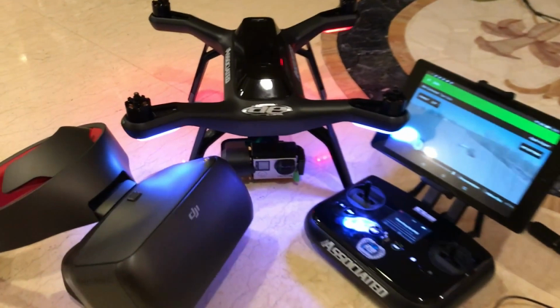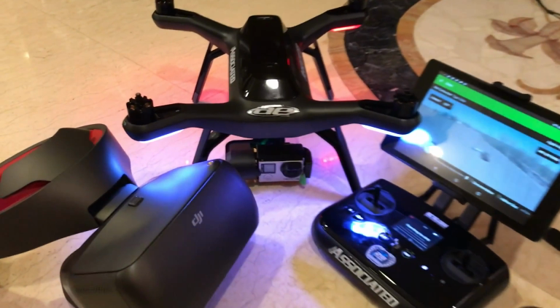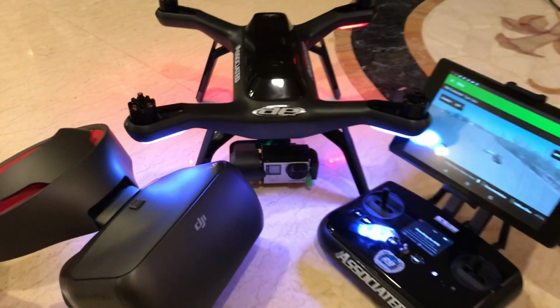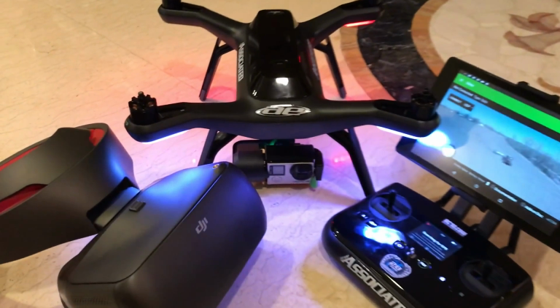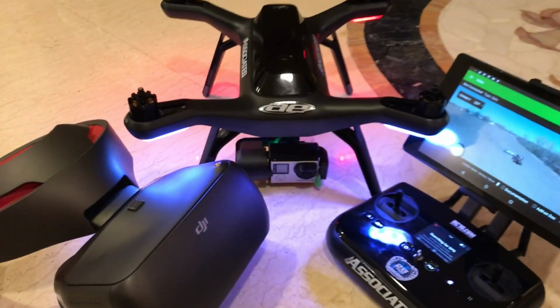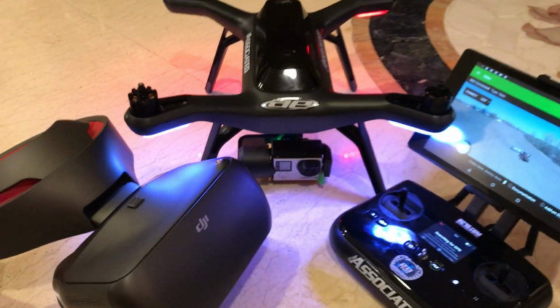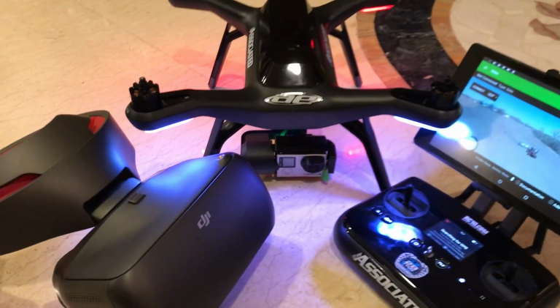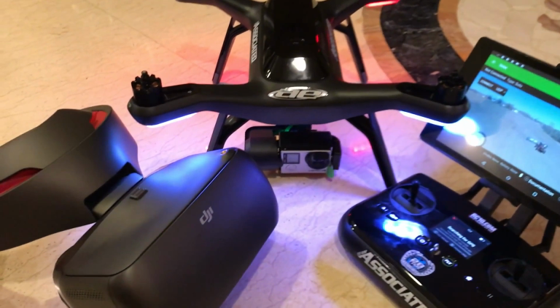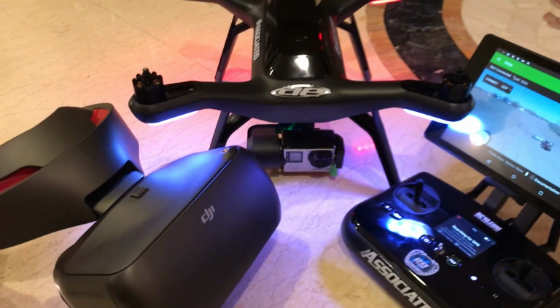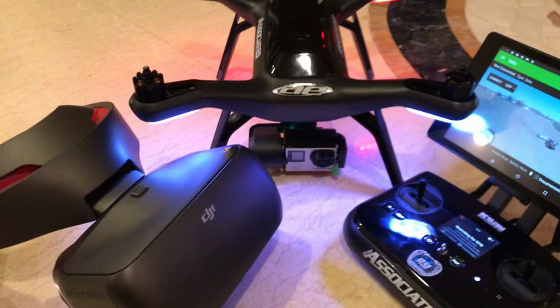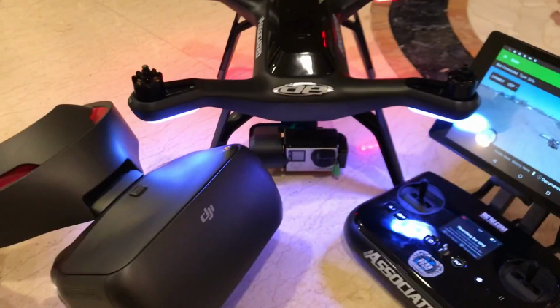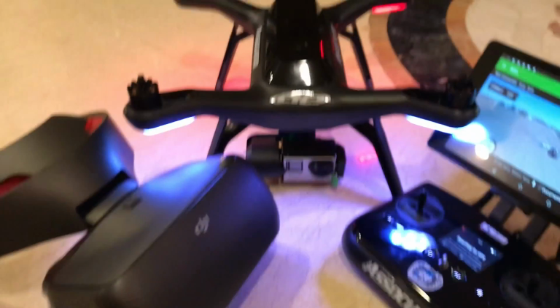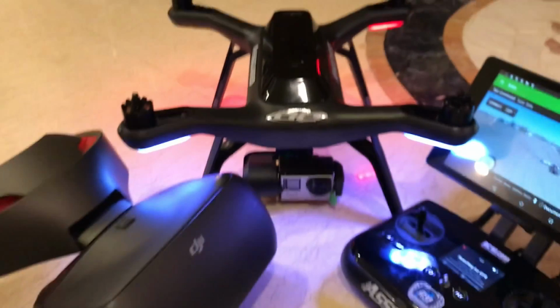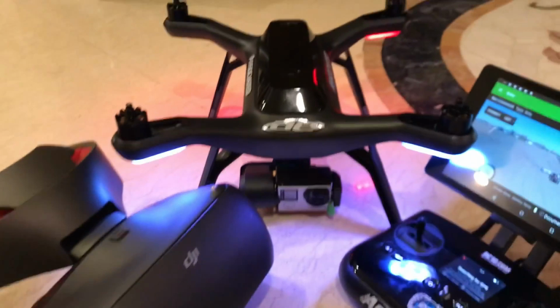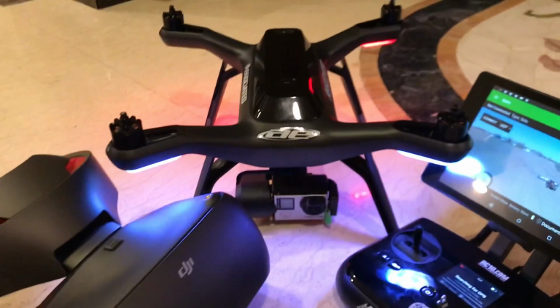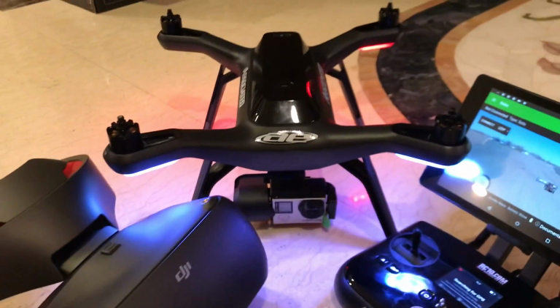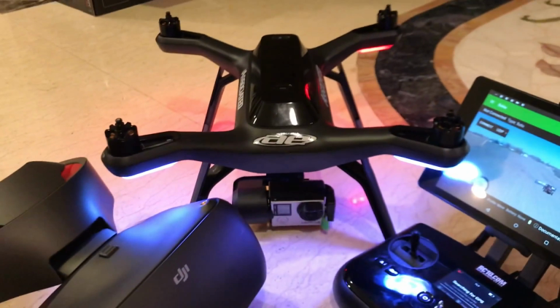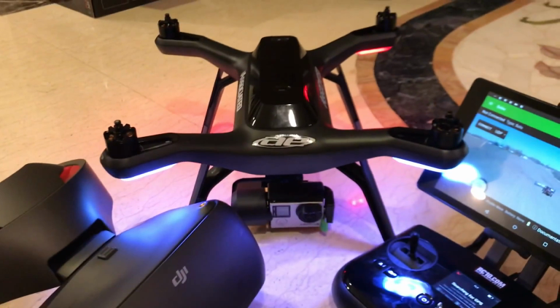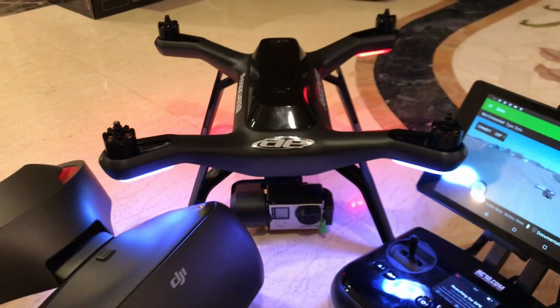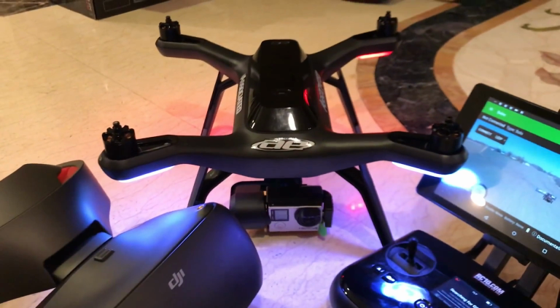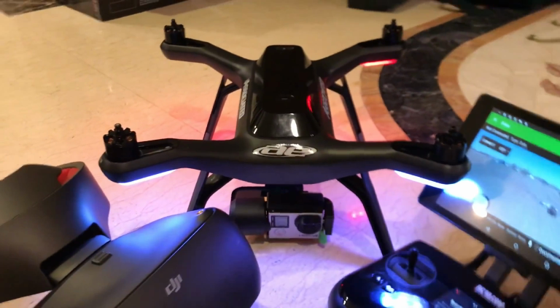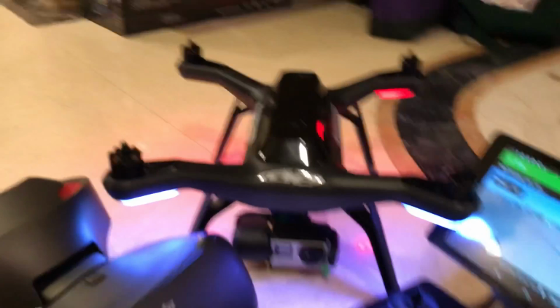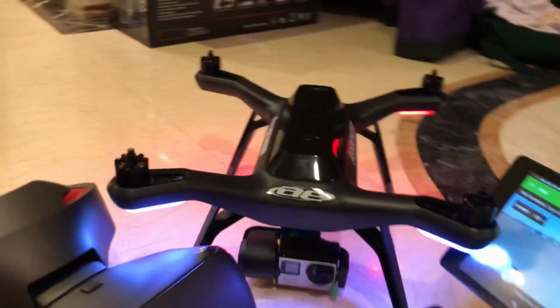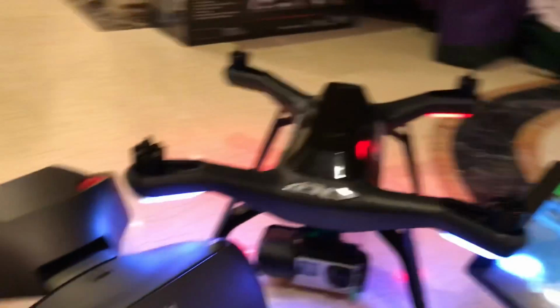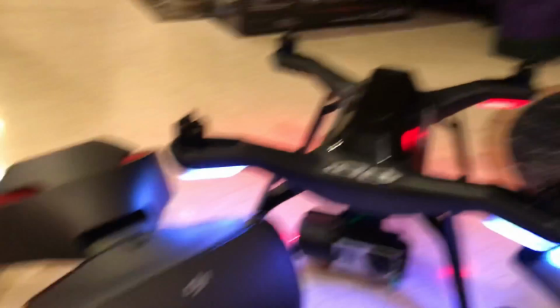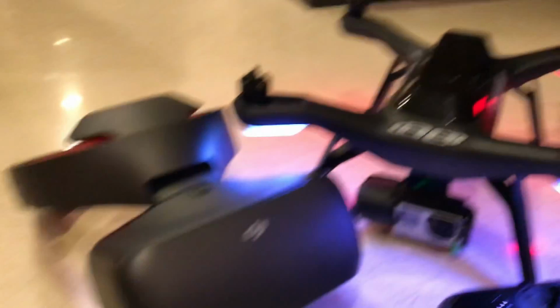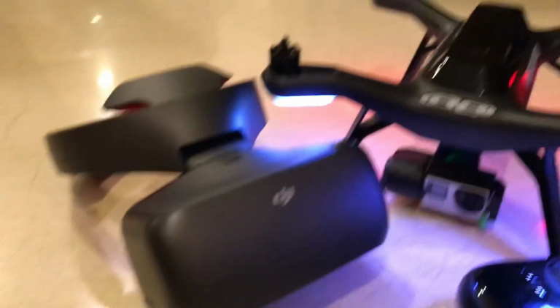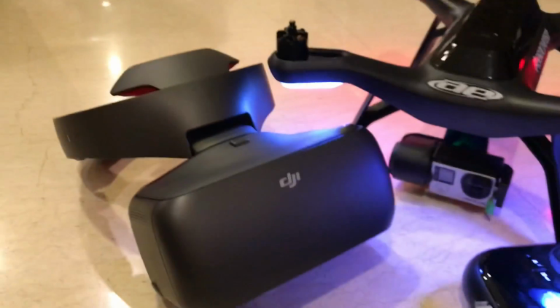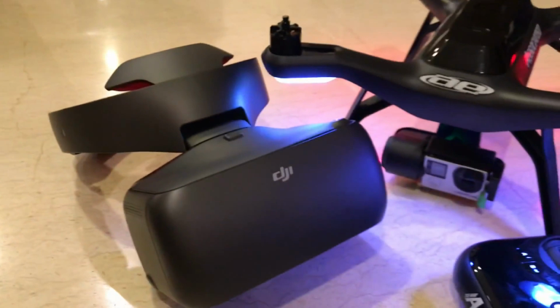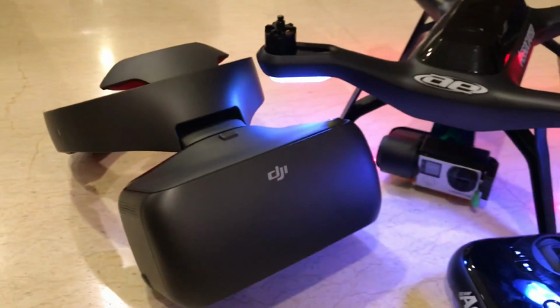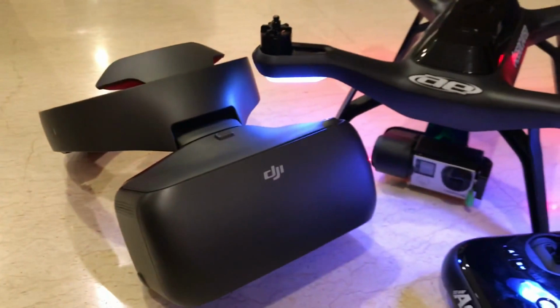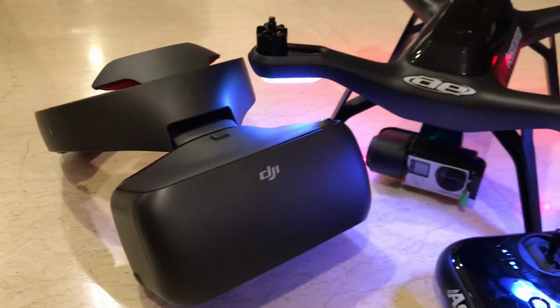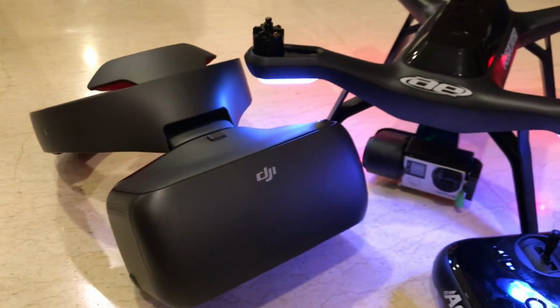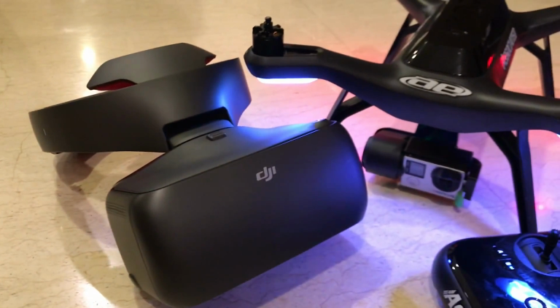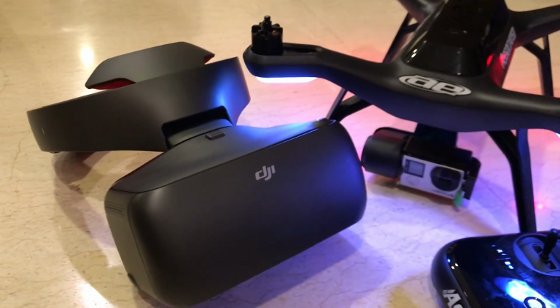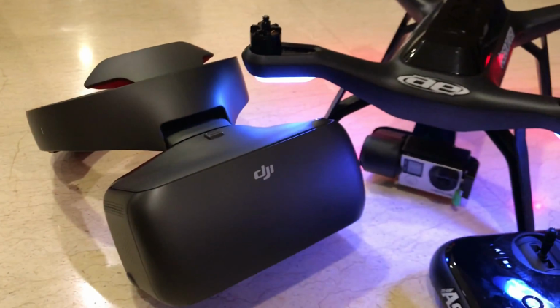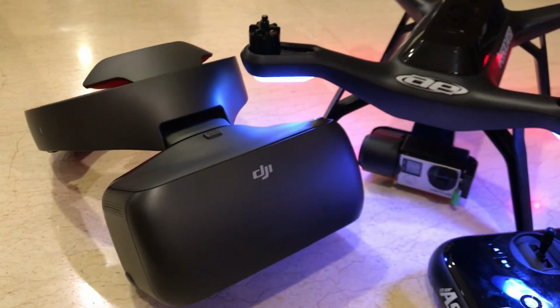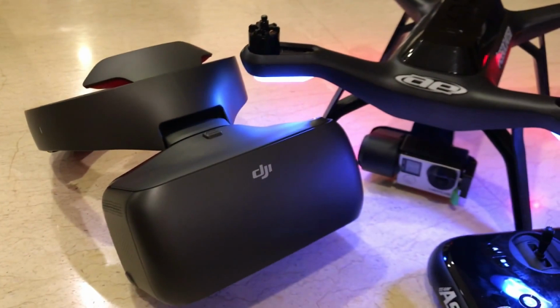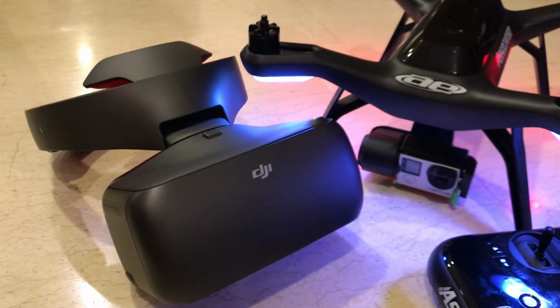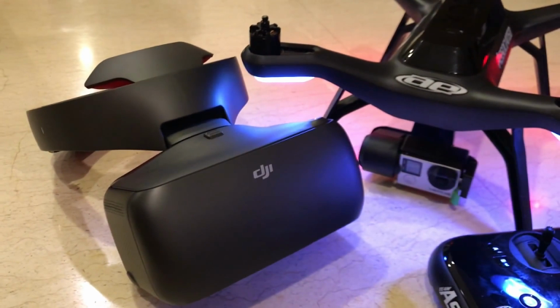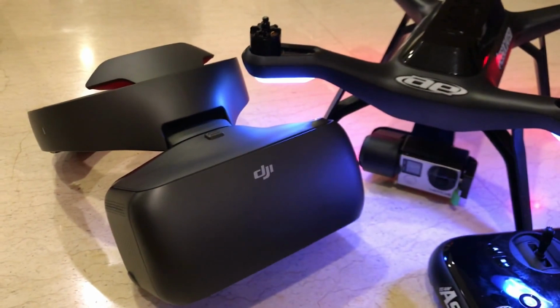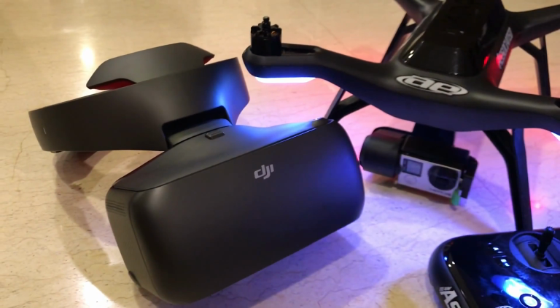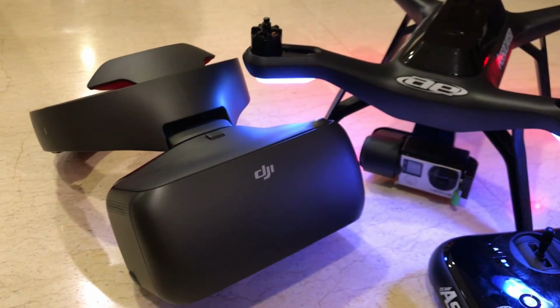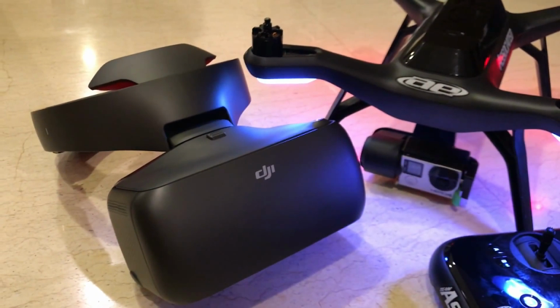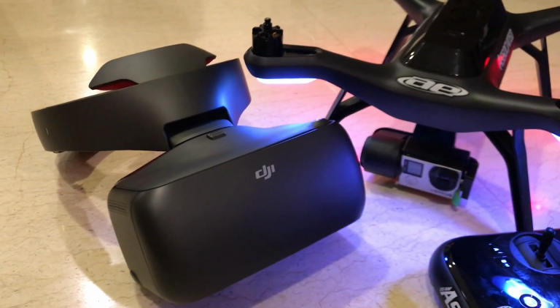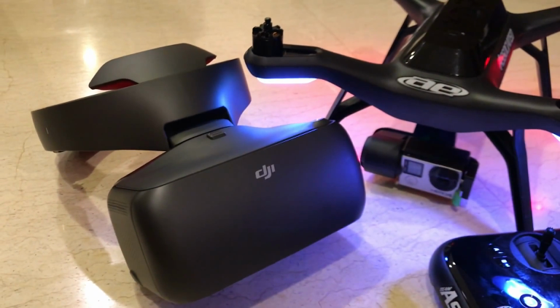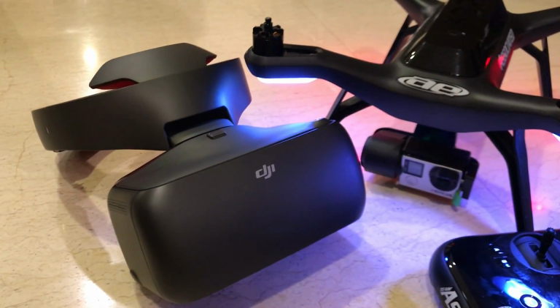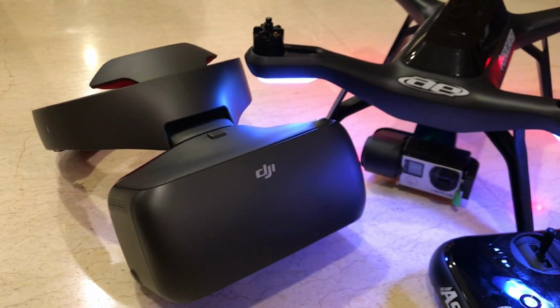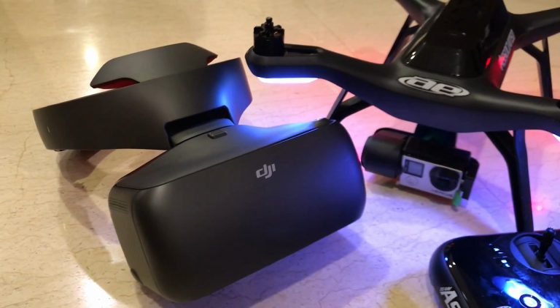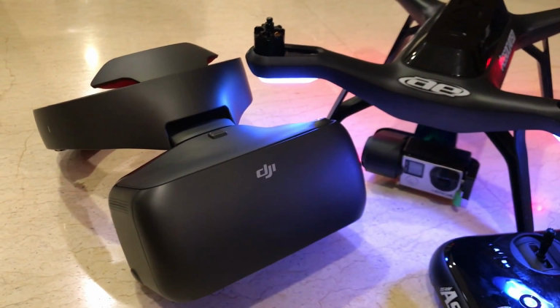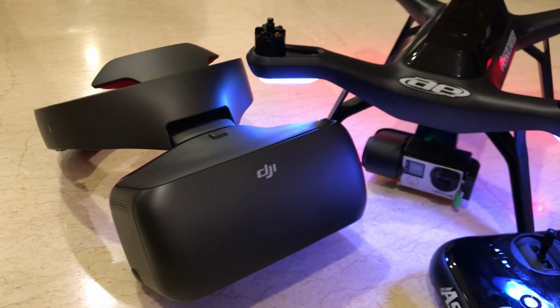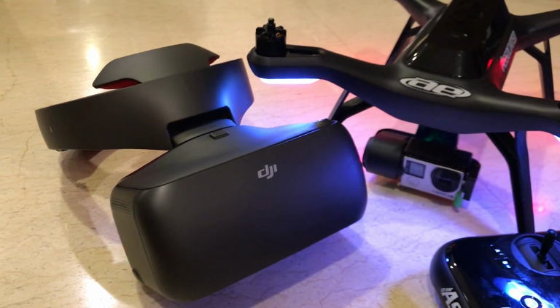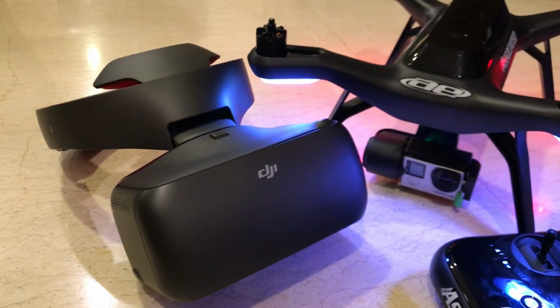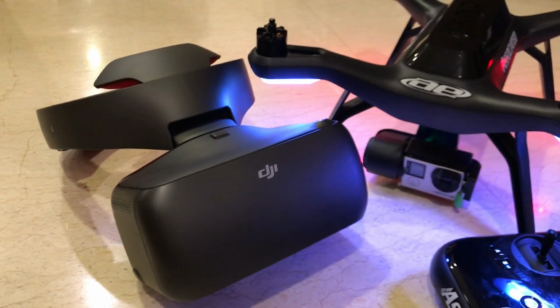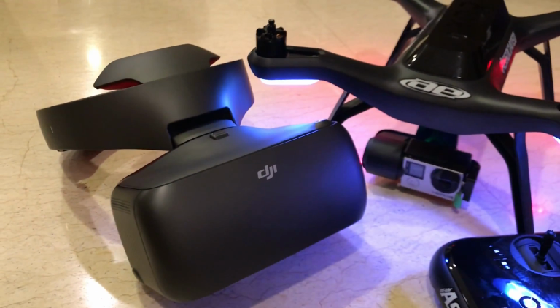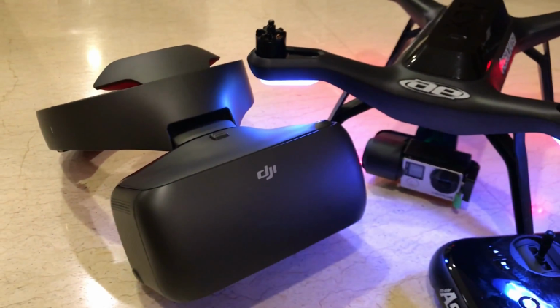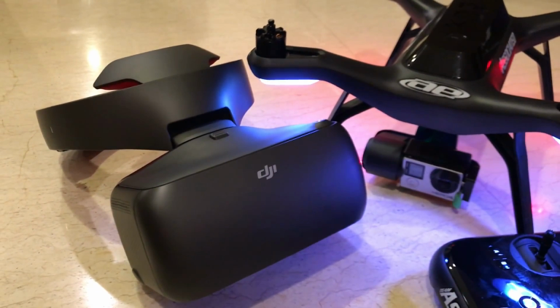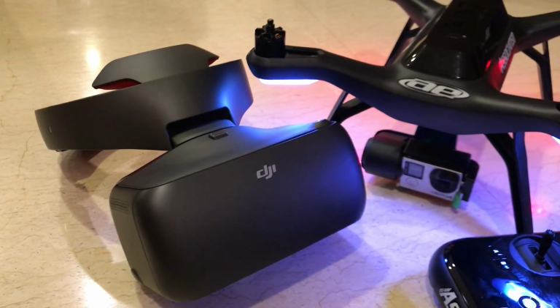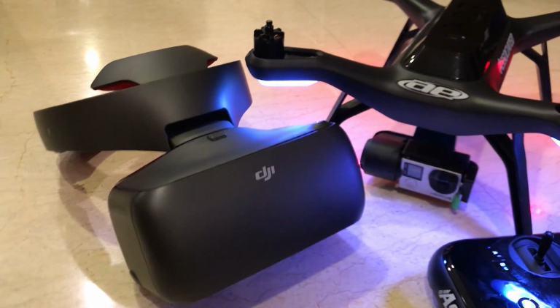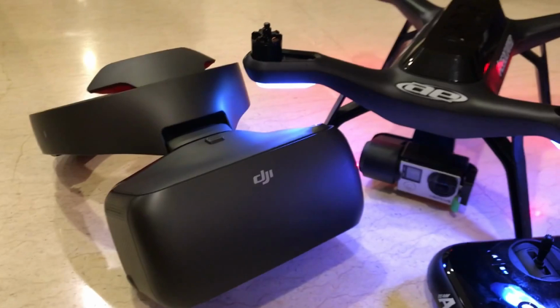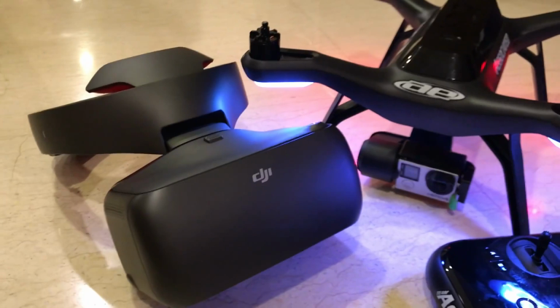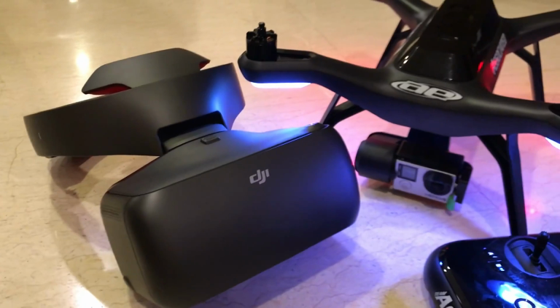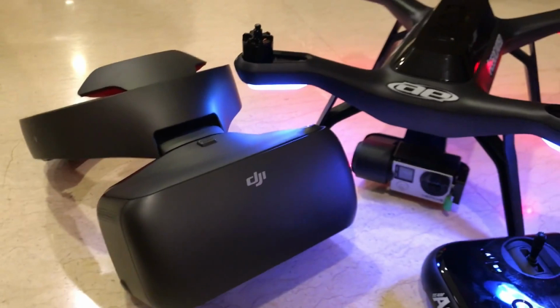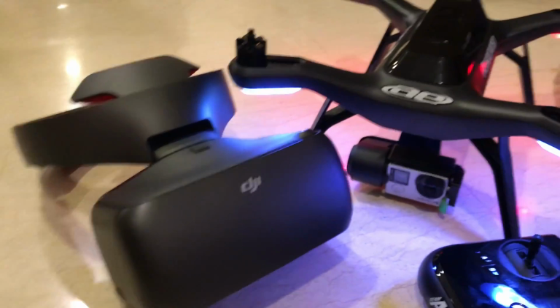Hi, we're going to set up the DJI Goggle Resin Edition on the 3DR Solo quadcopter.